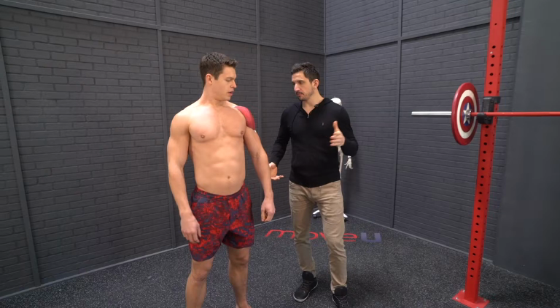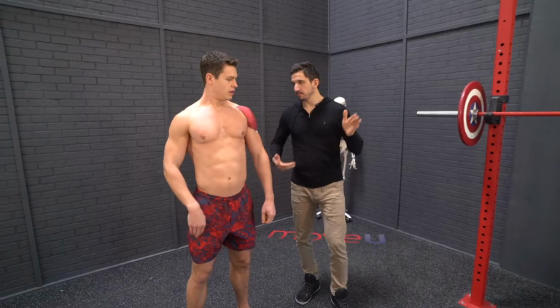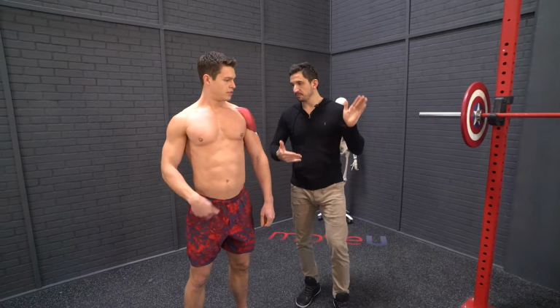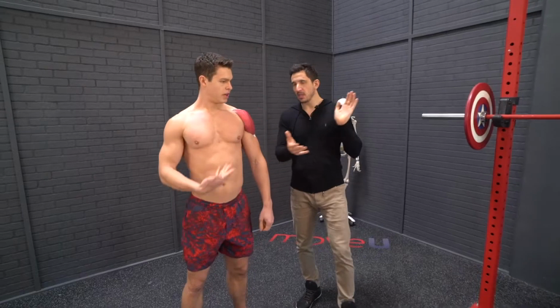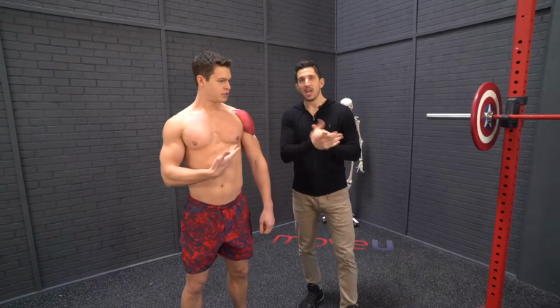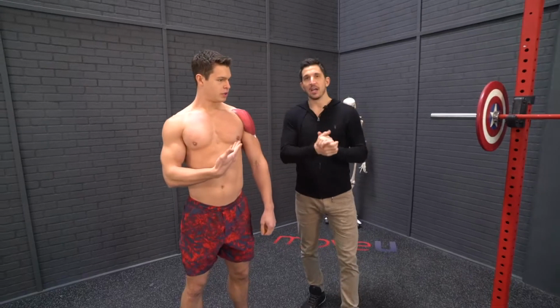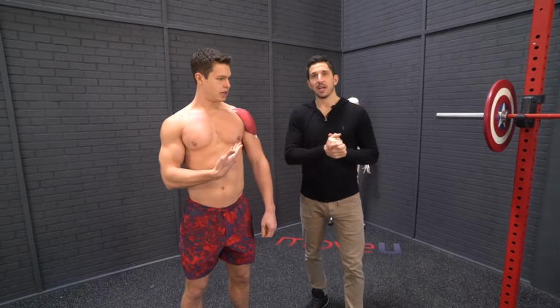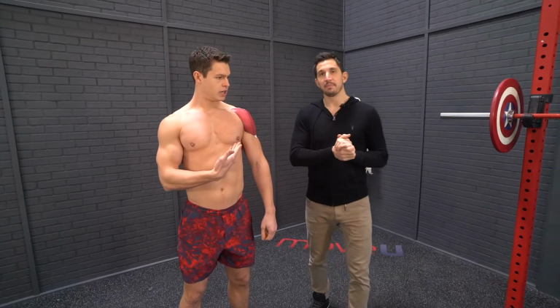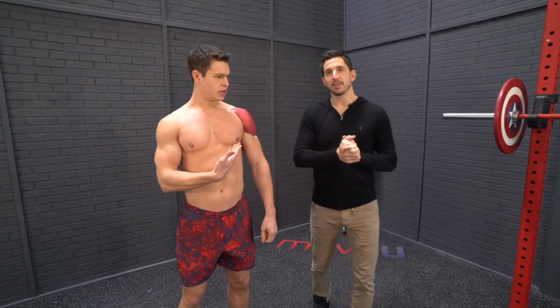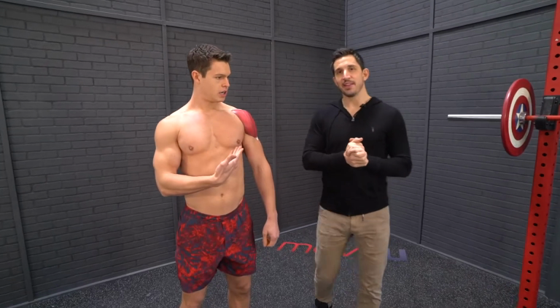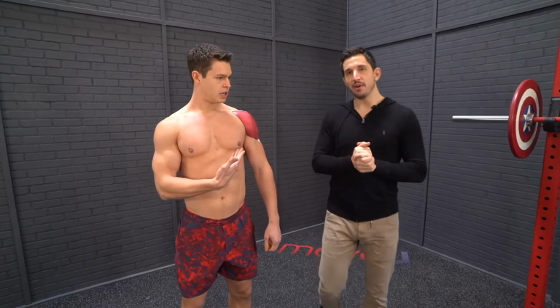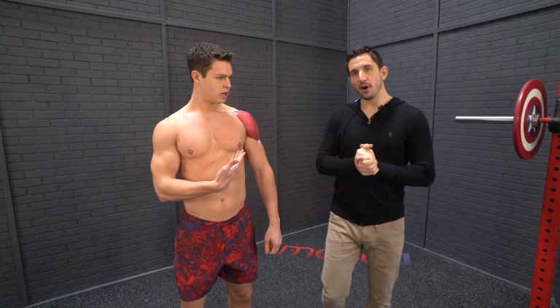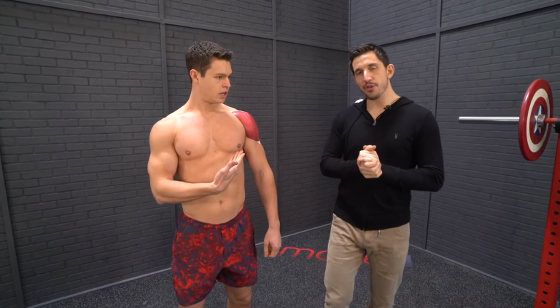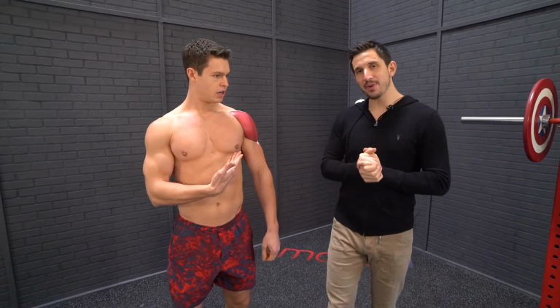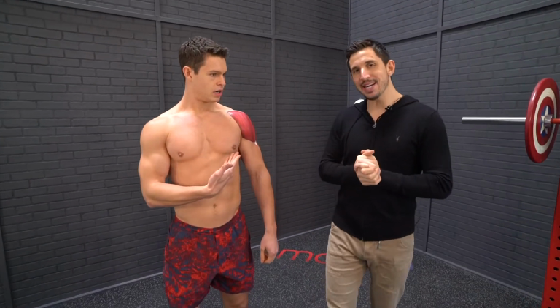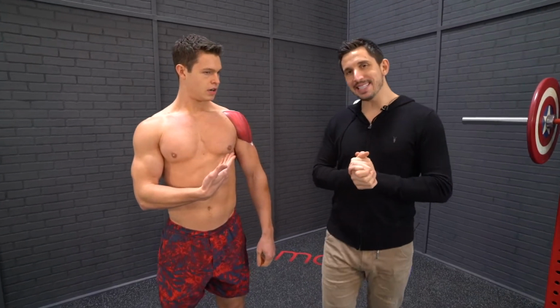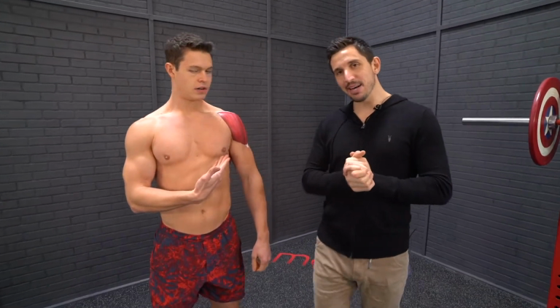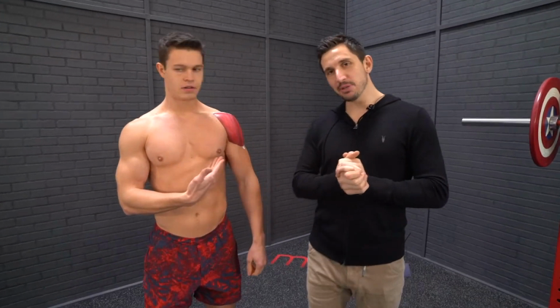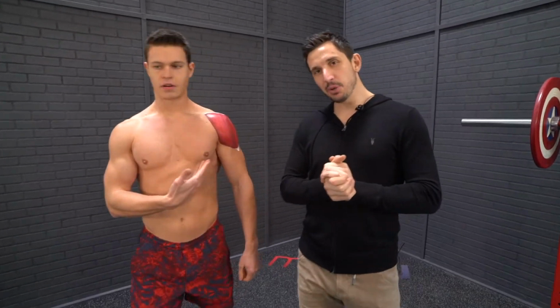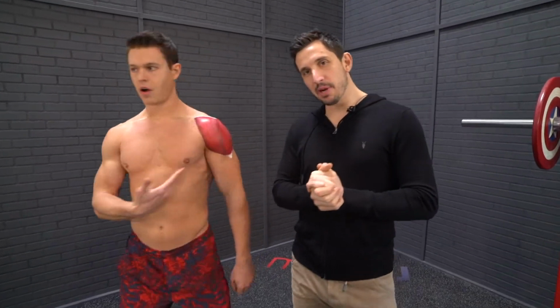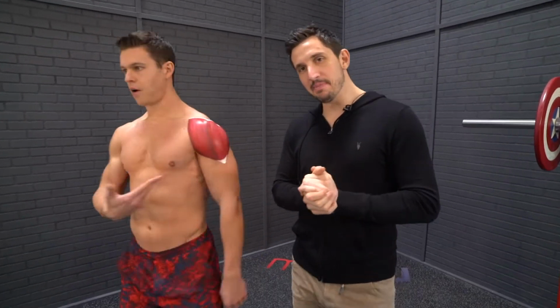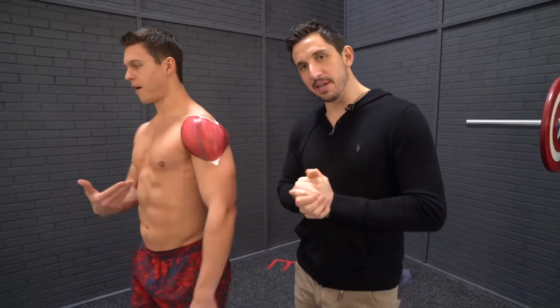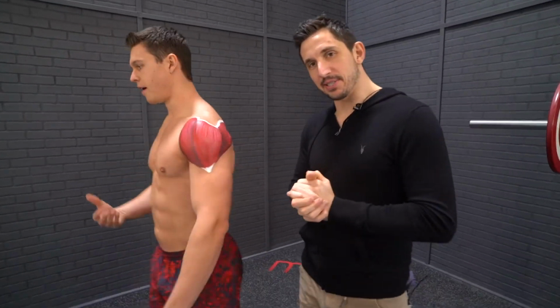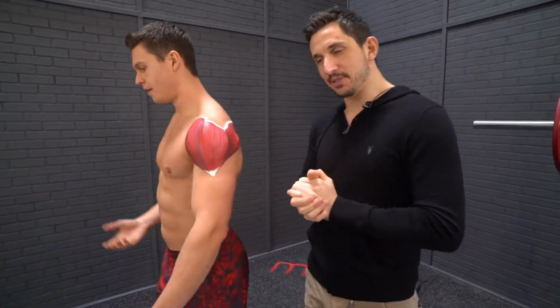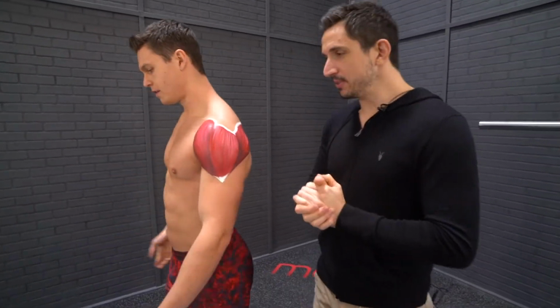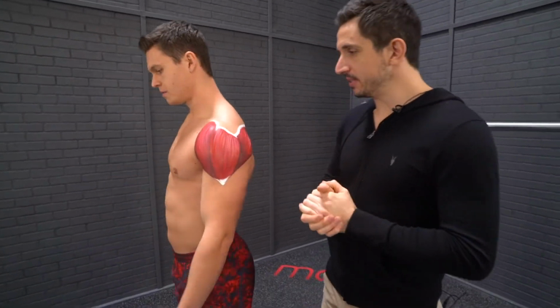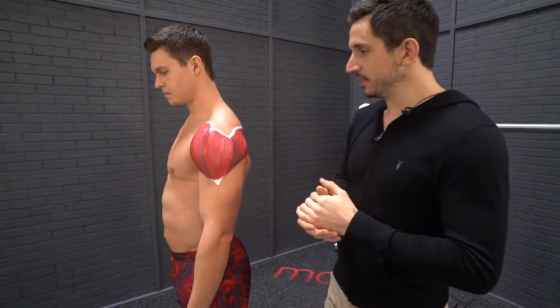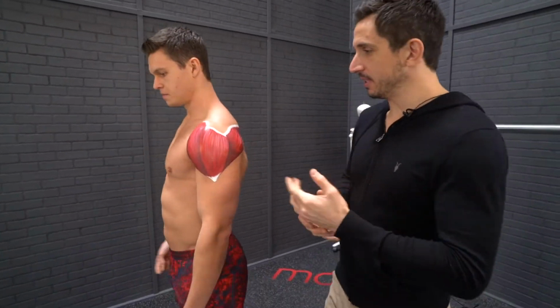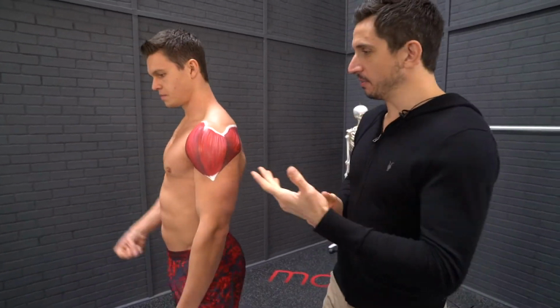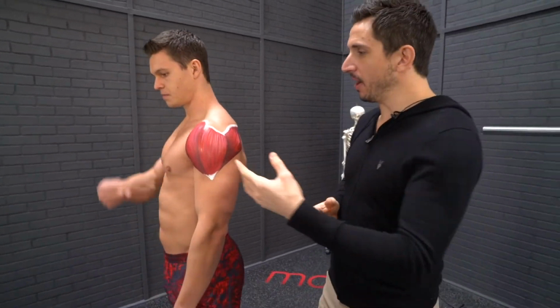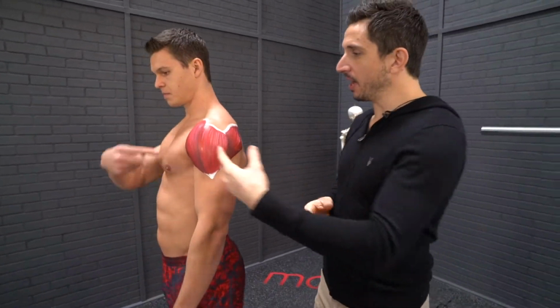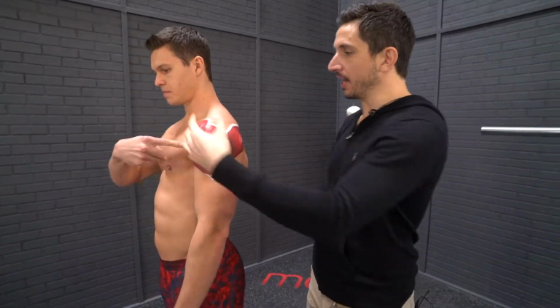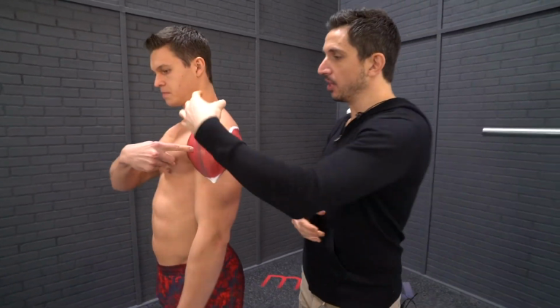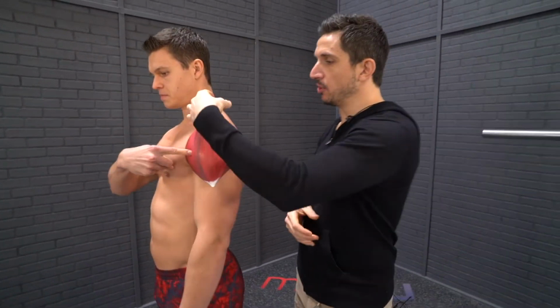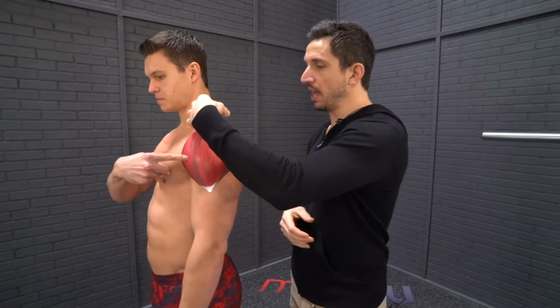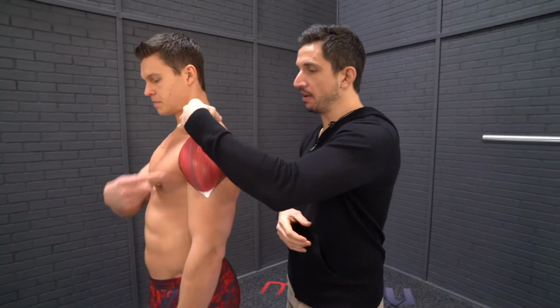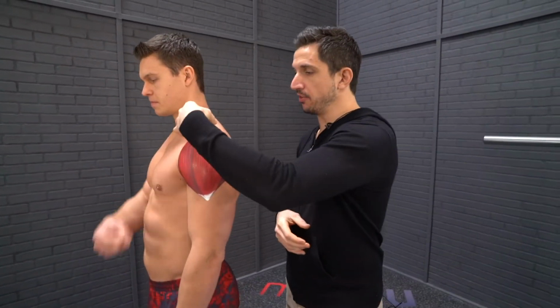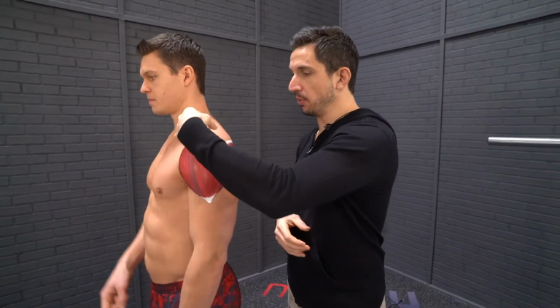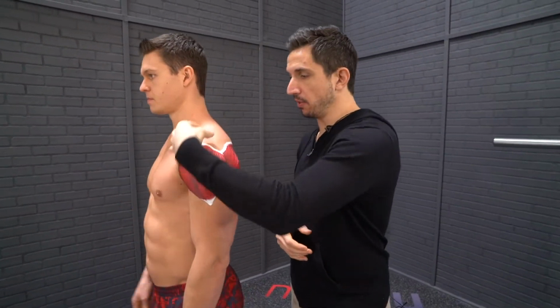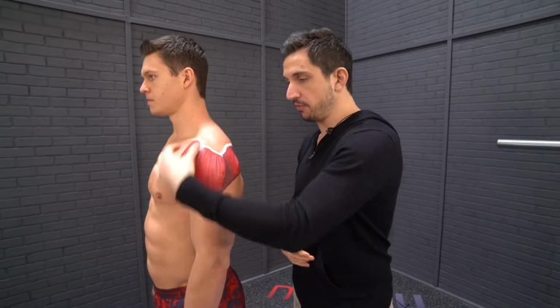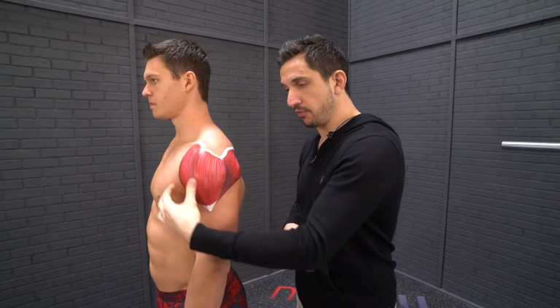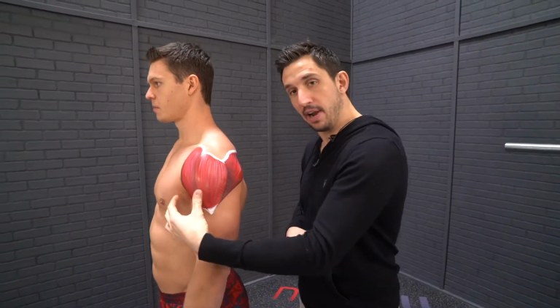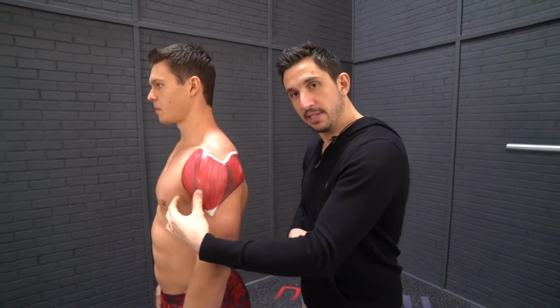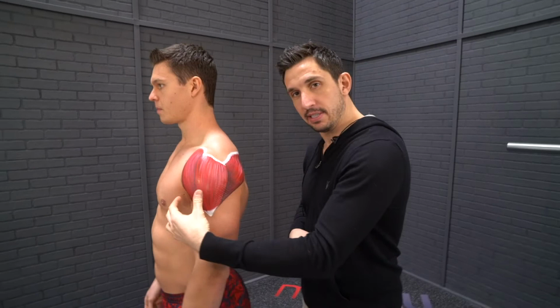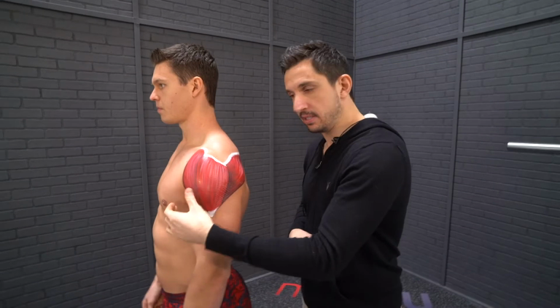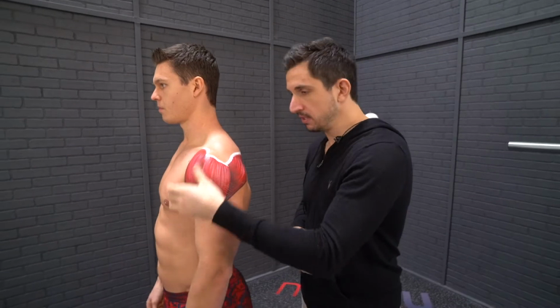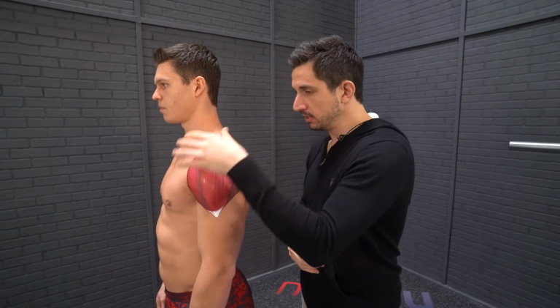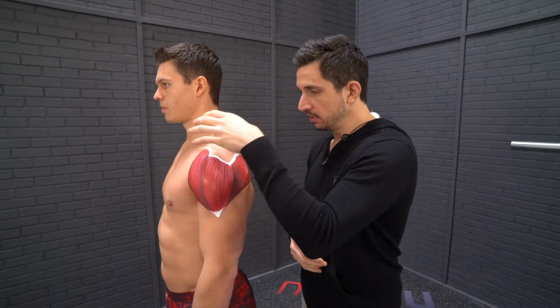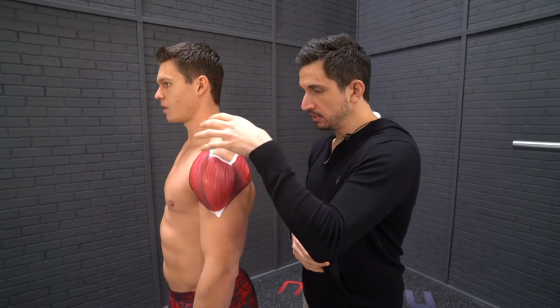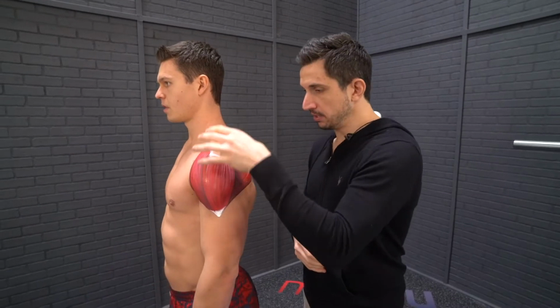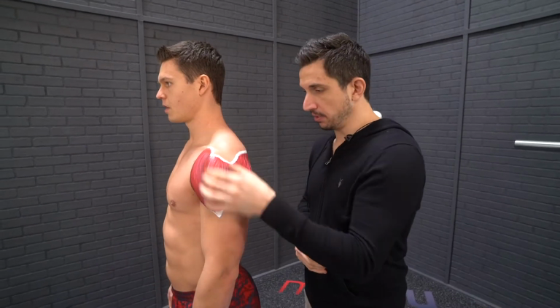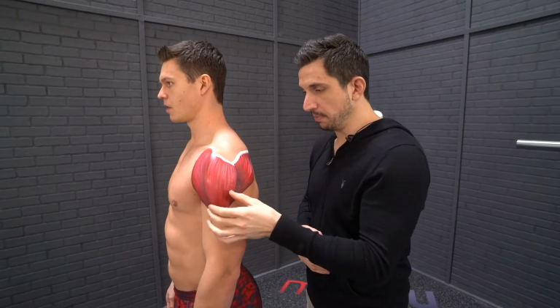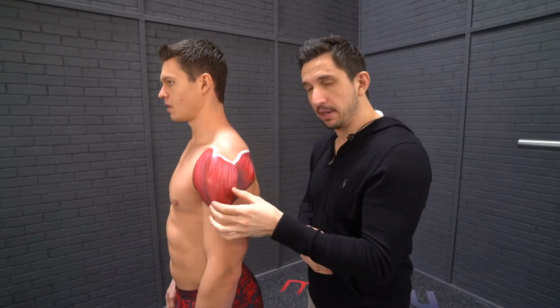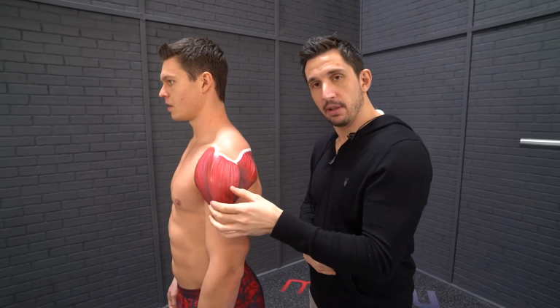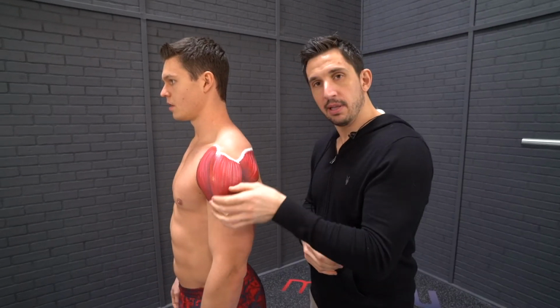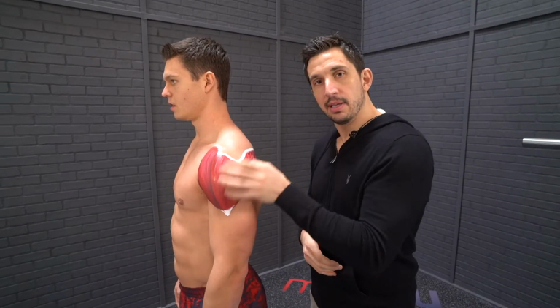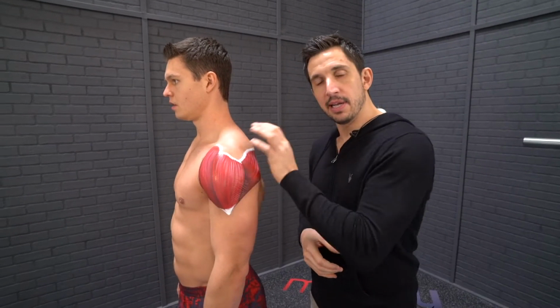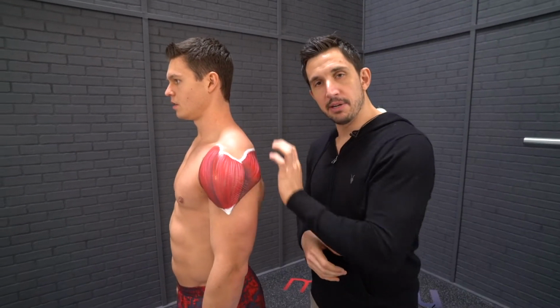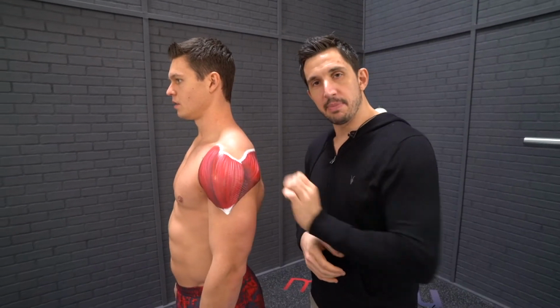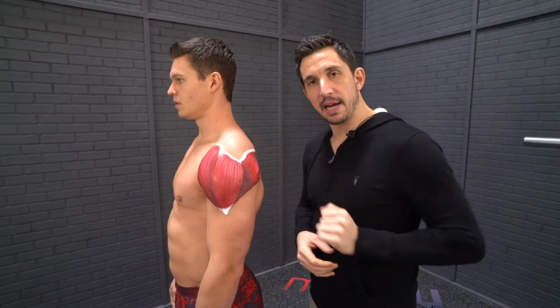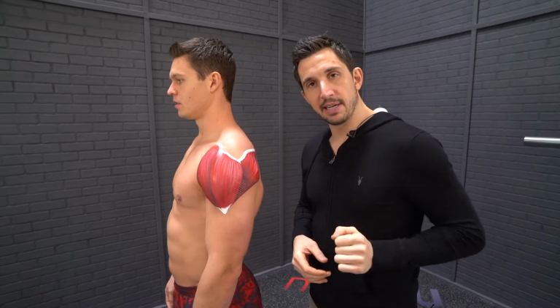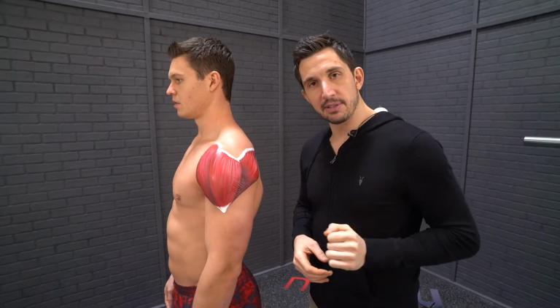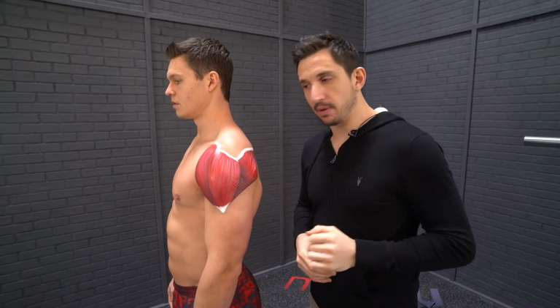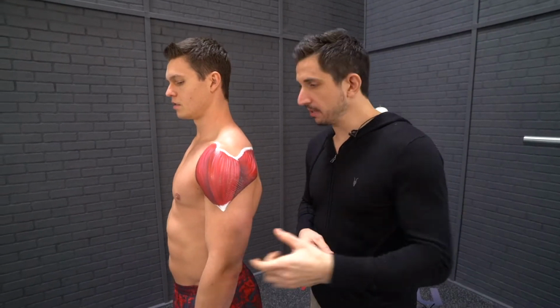Deltoid. There are three deltoid muscles in the body. You have your front, your middle, and your back deltoid.